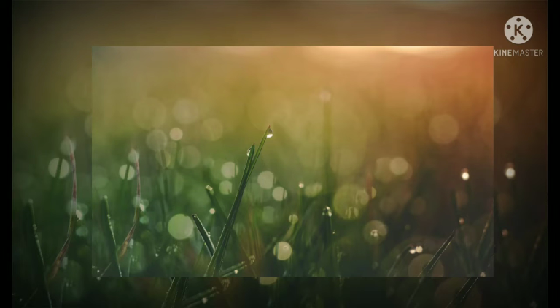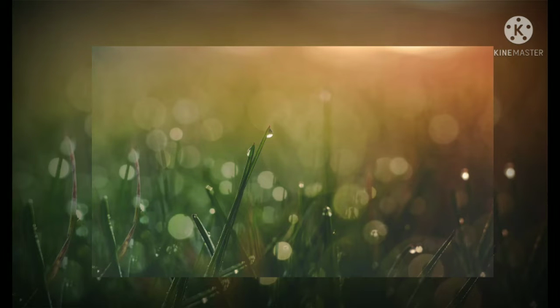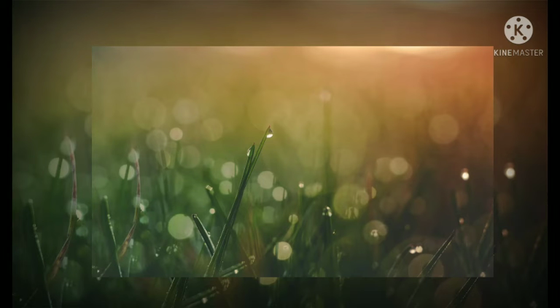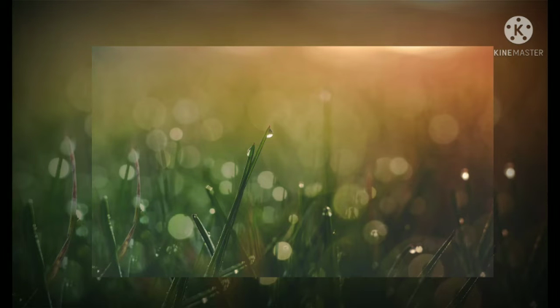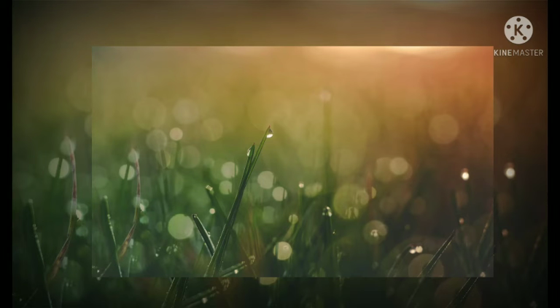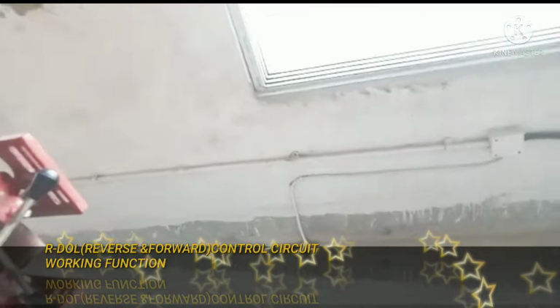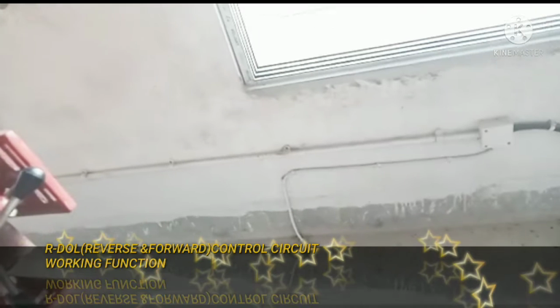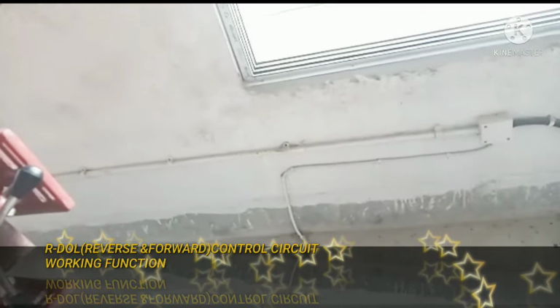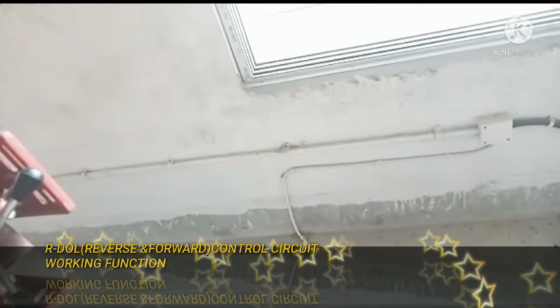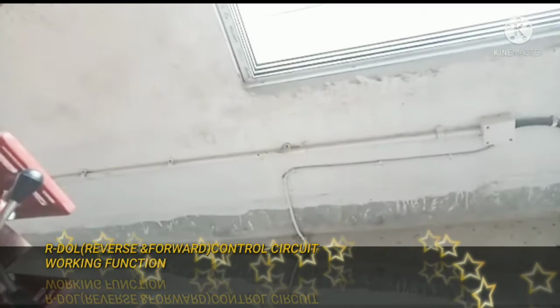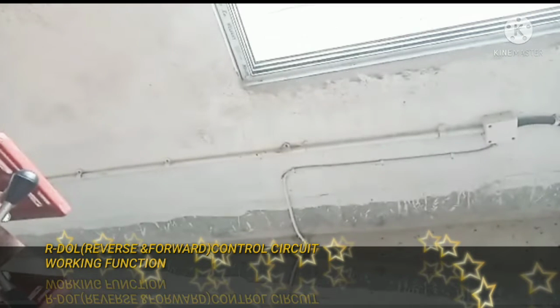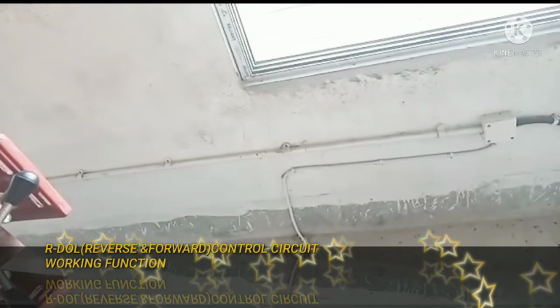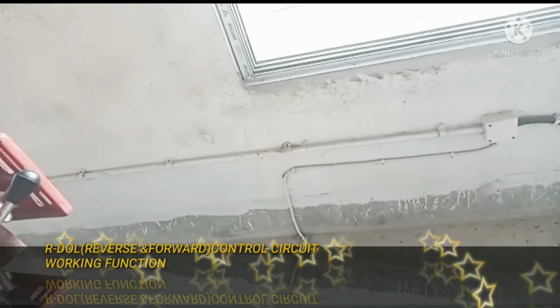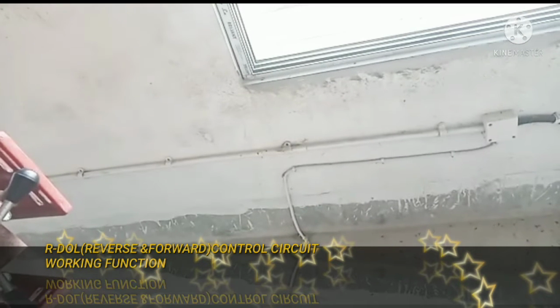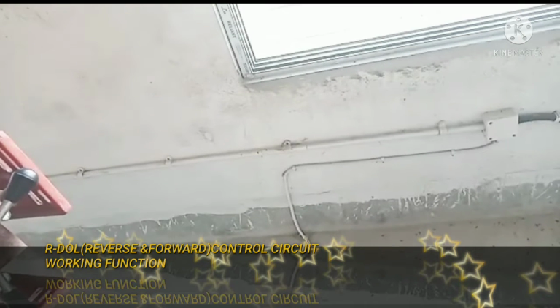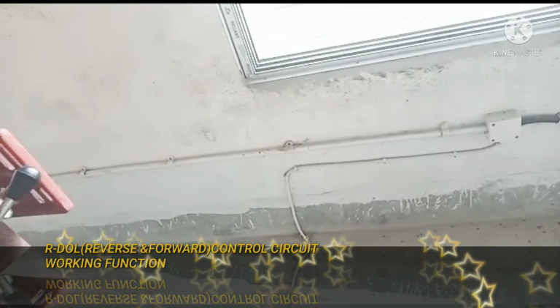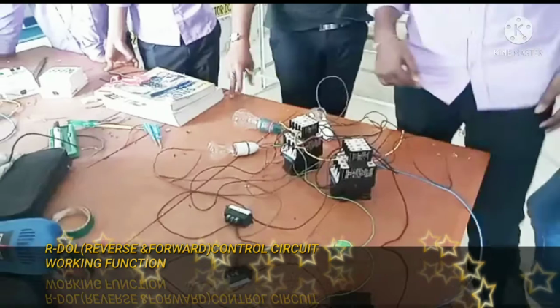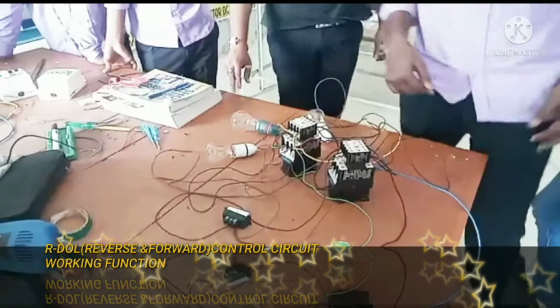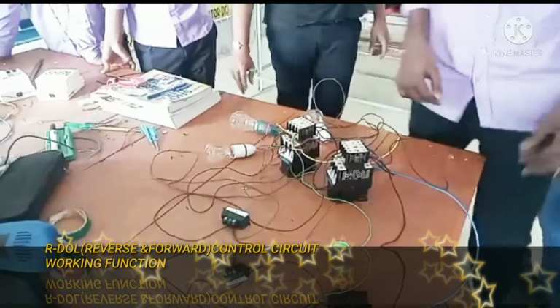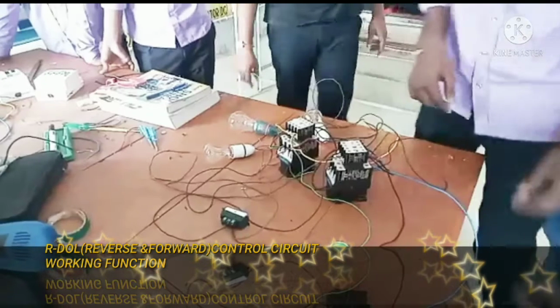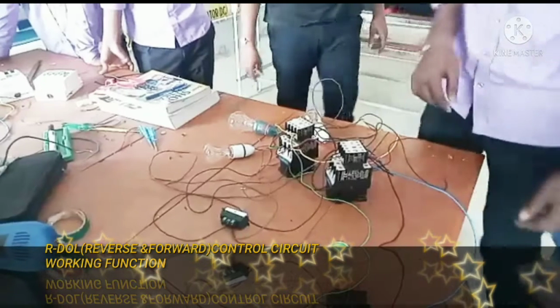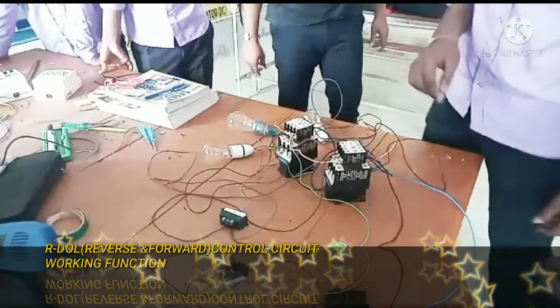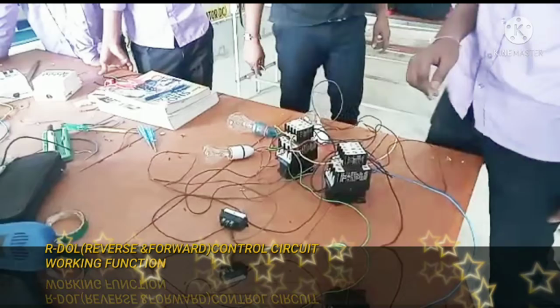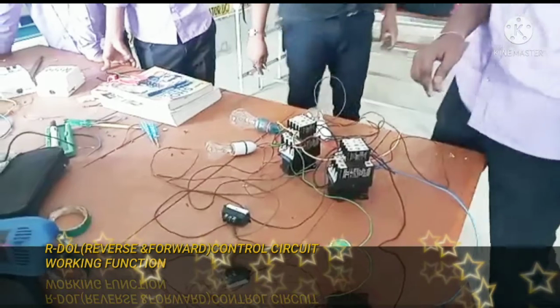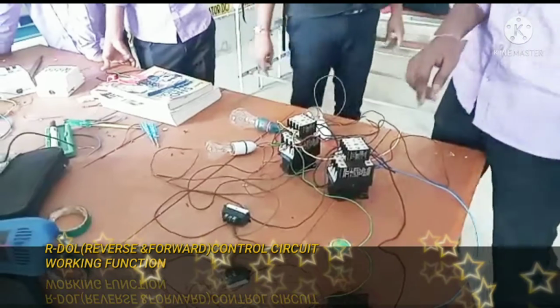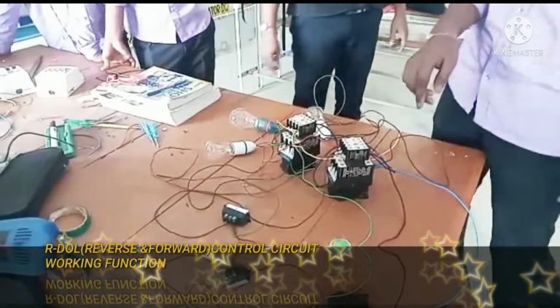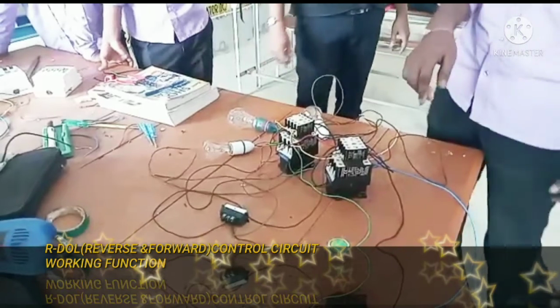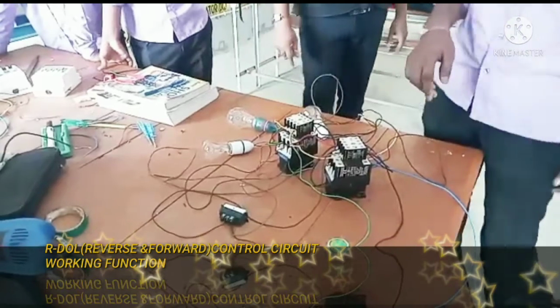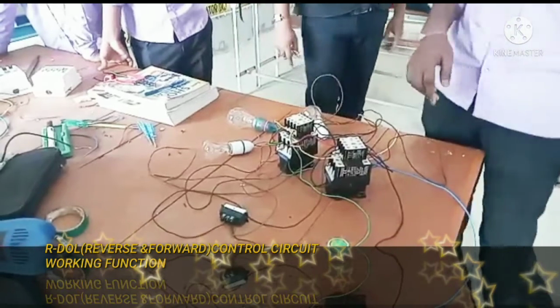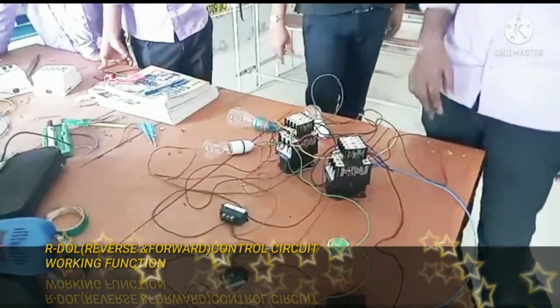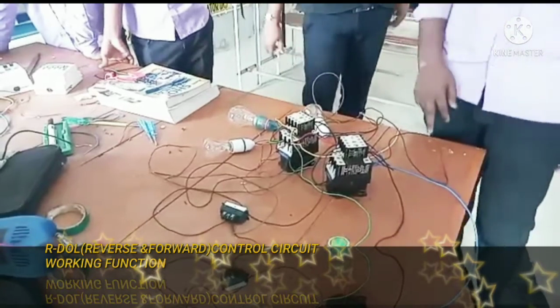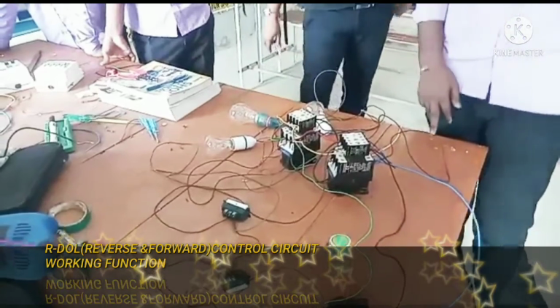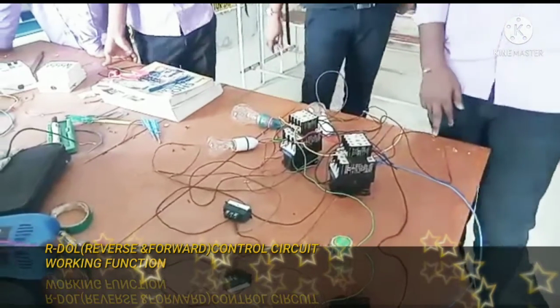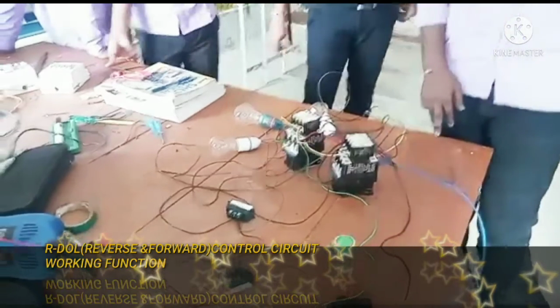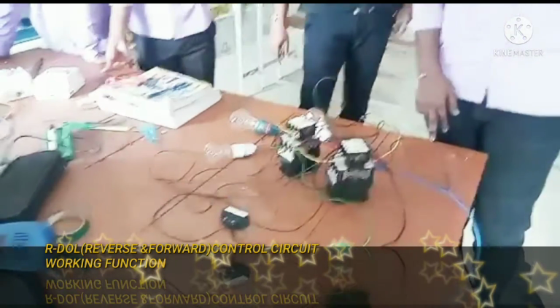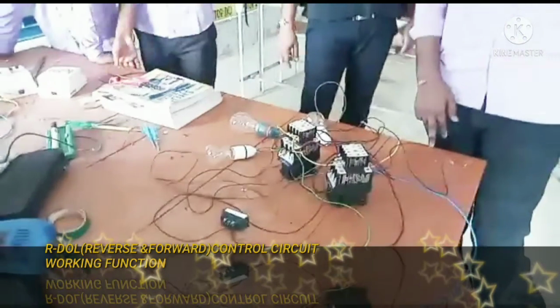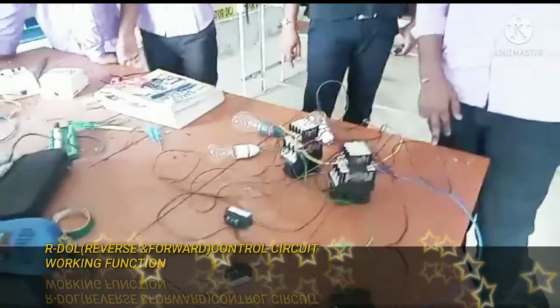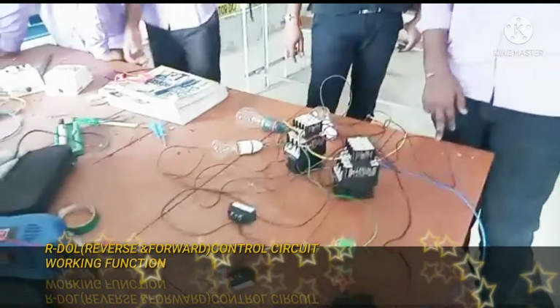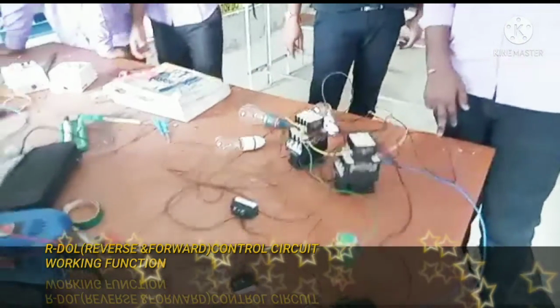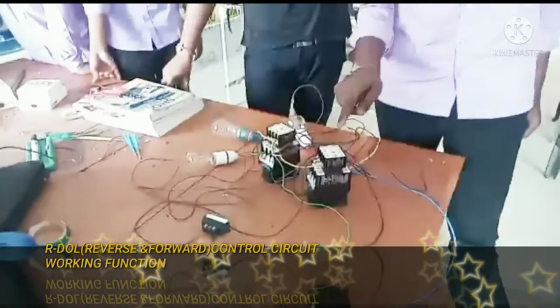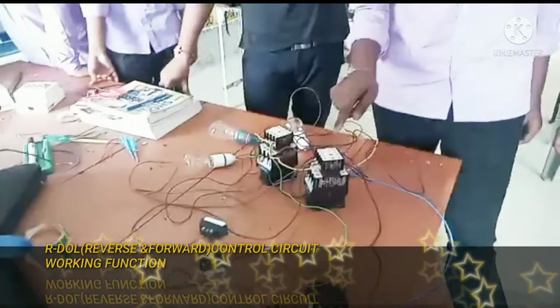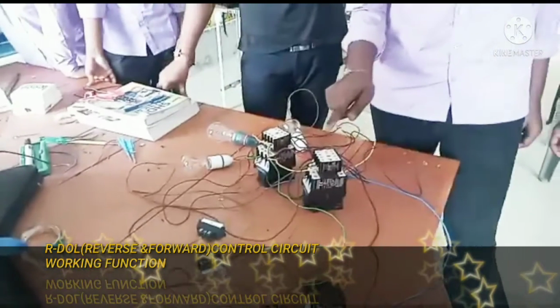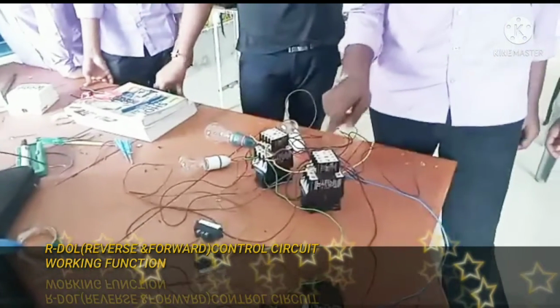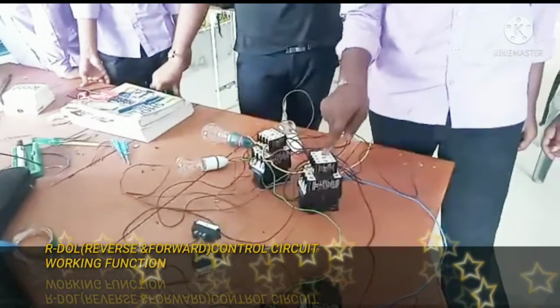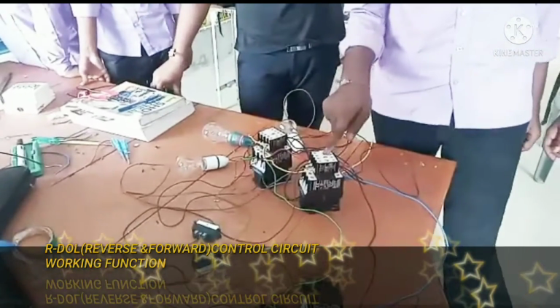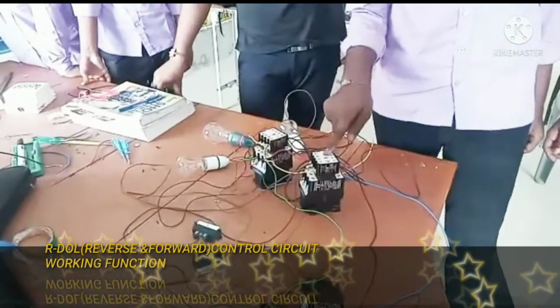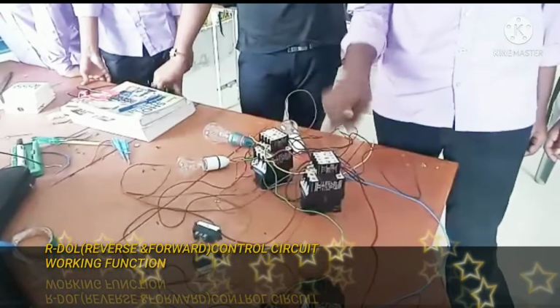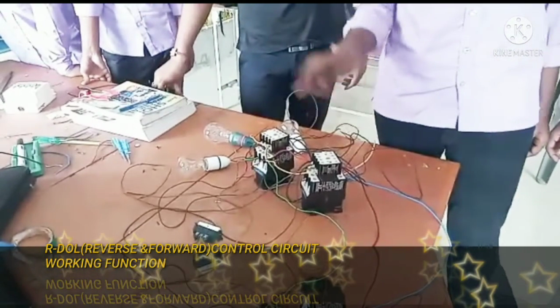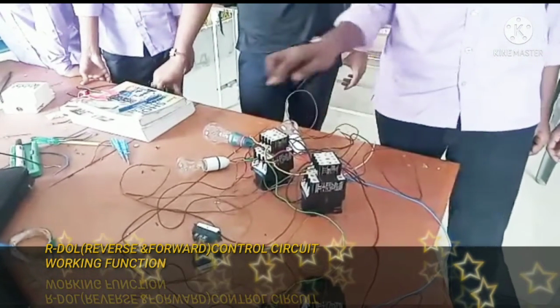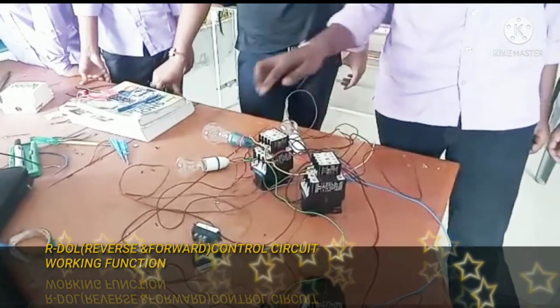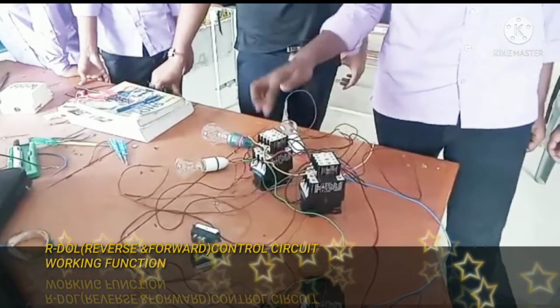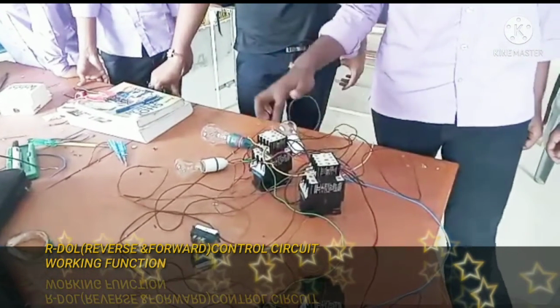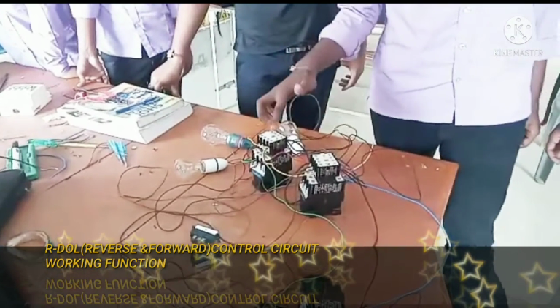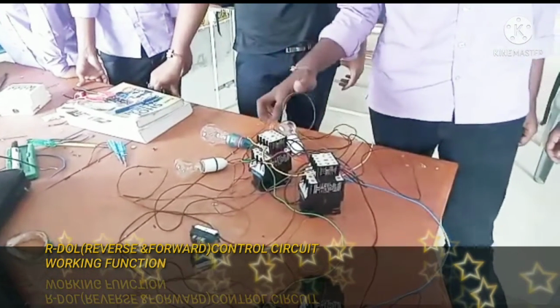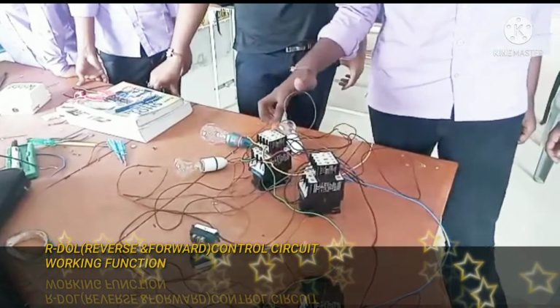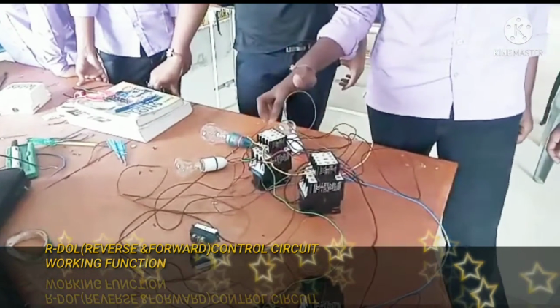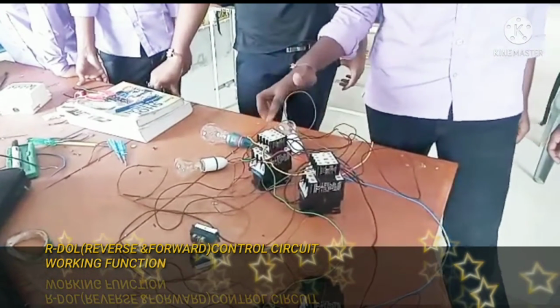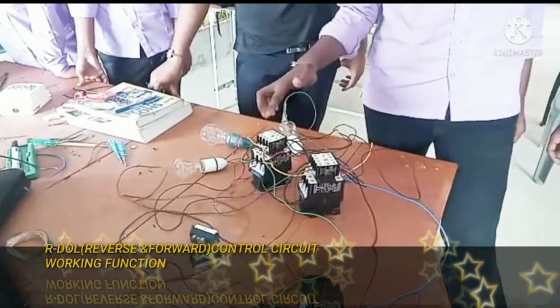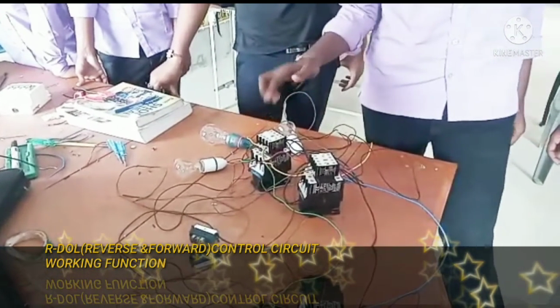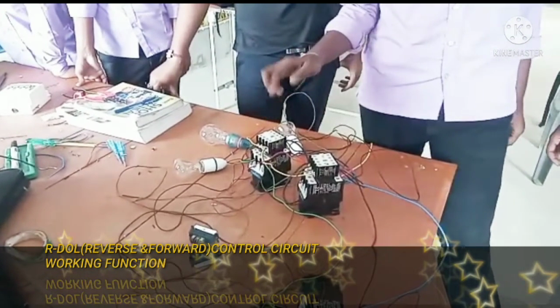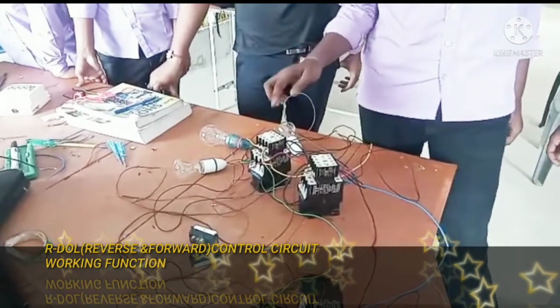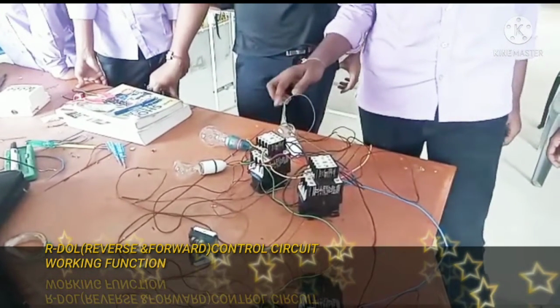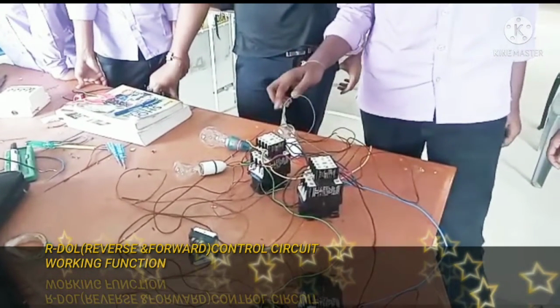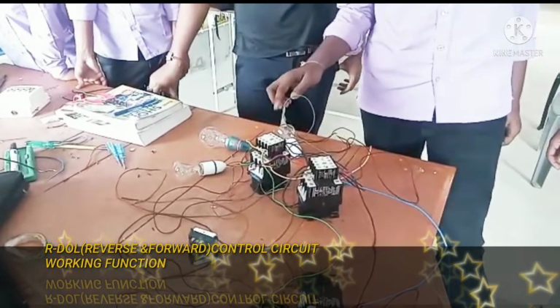How are you doing? Forward and Reverse Controls.